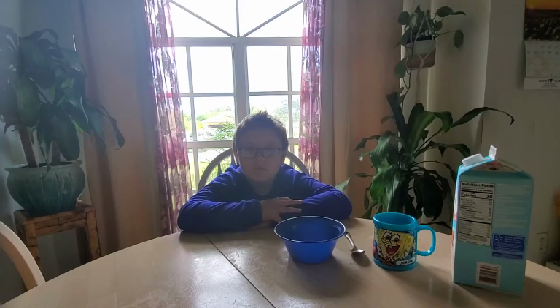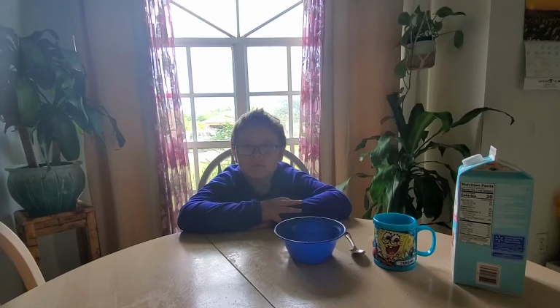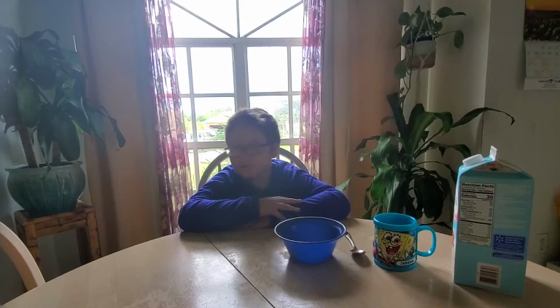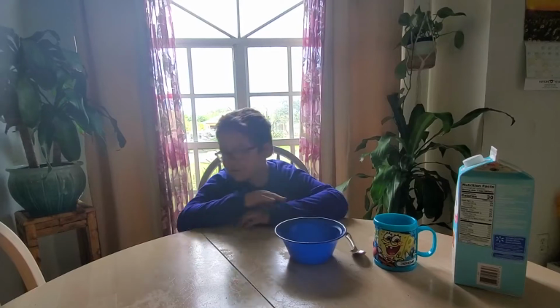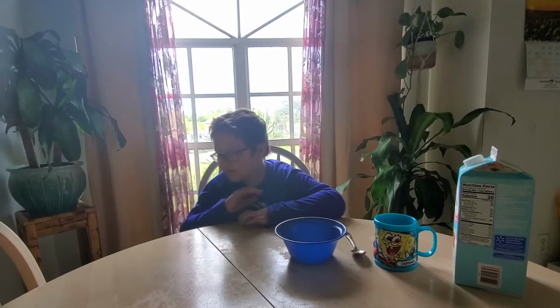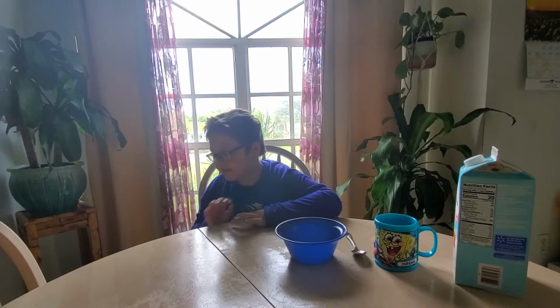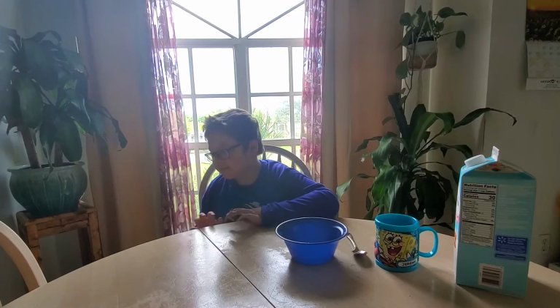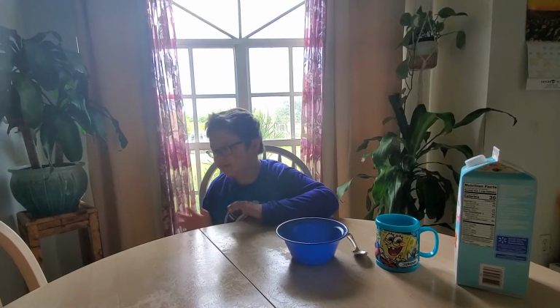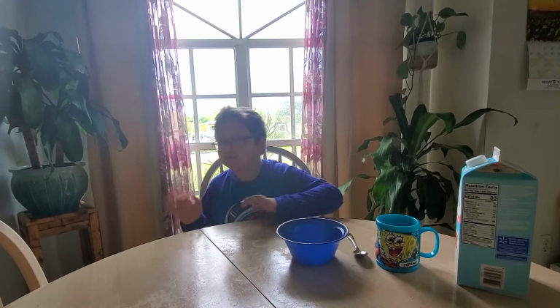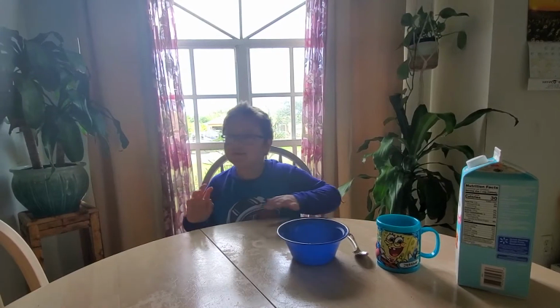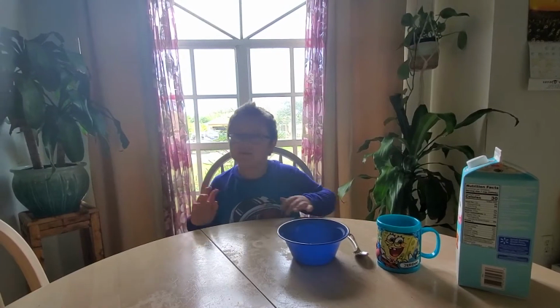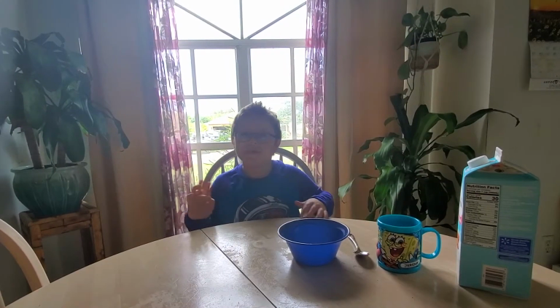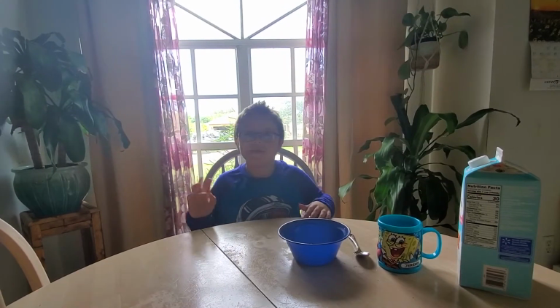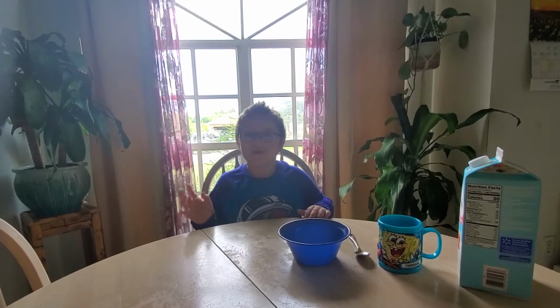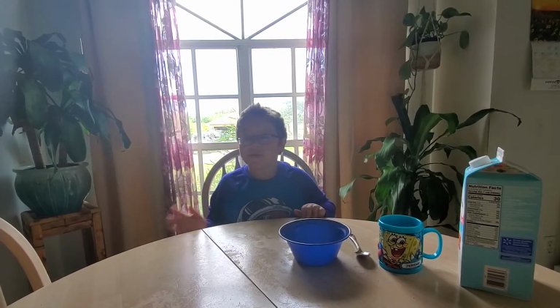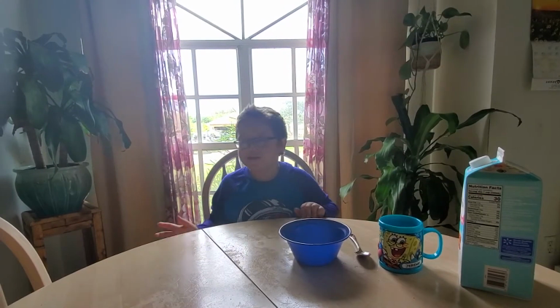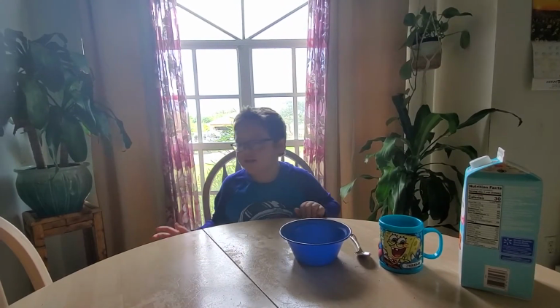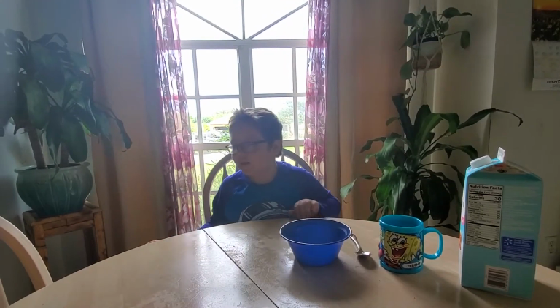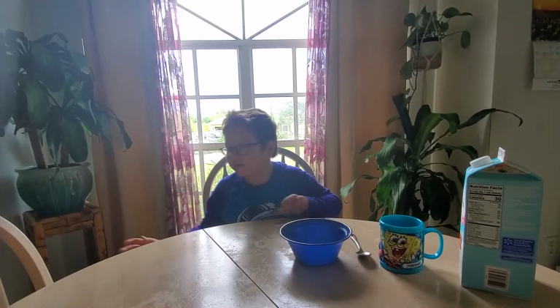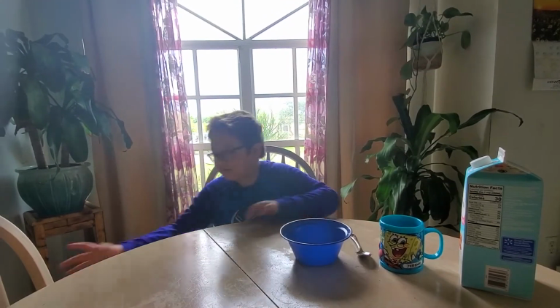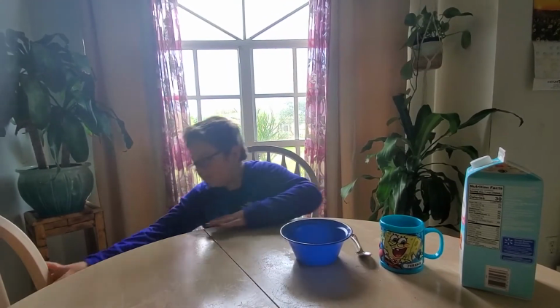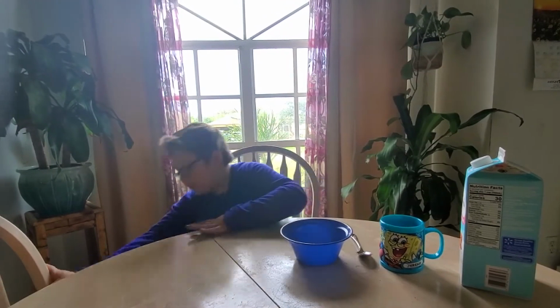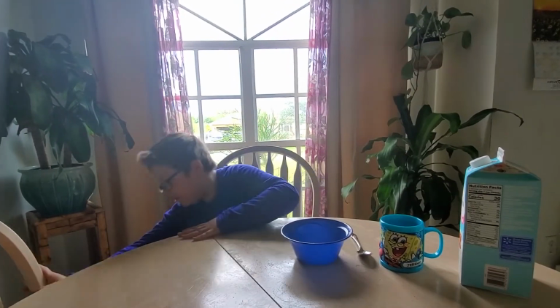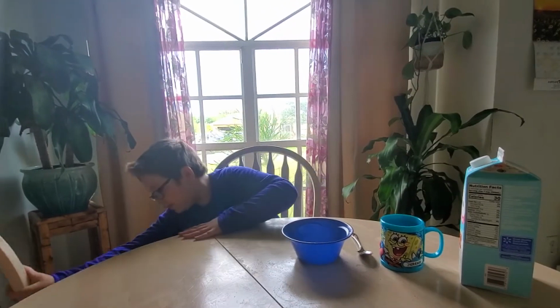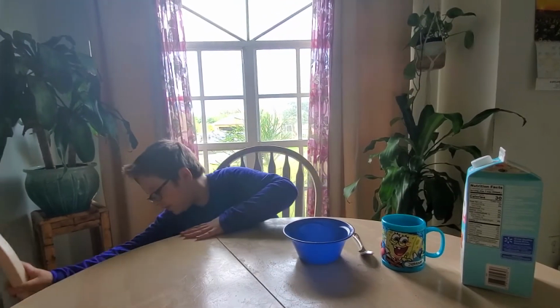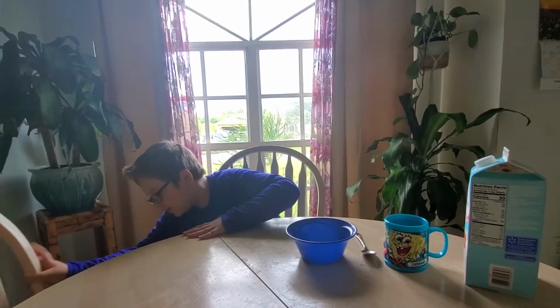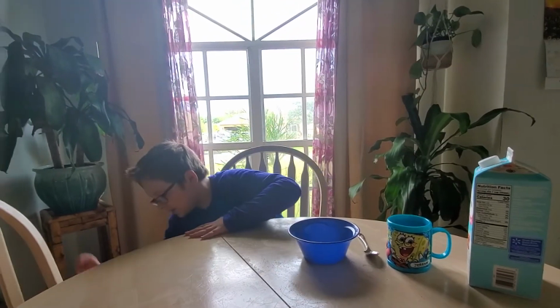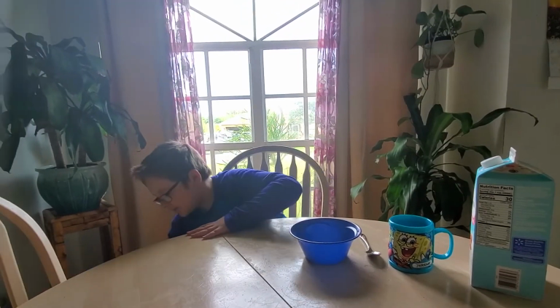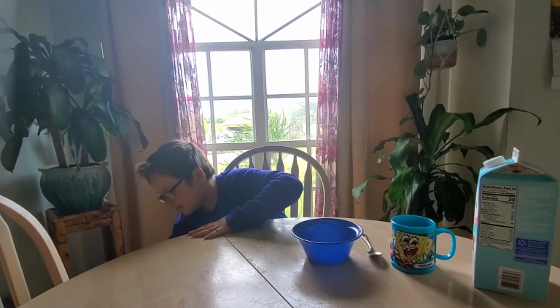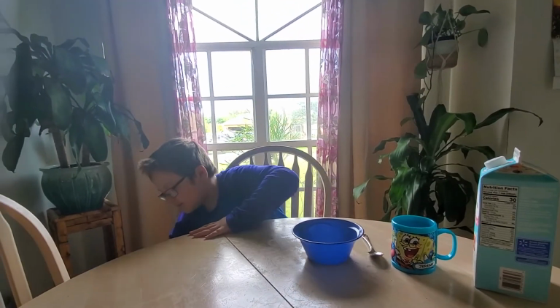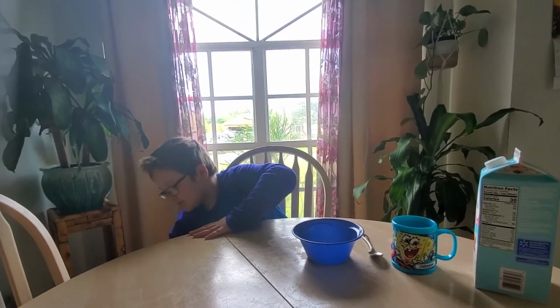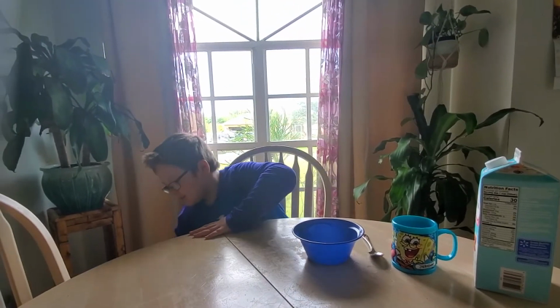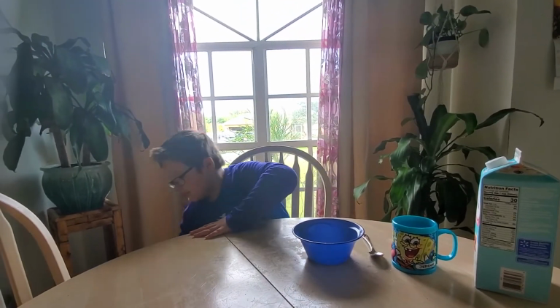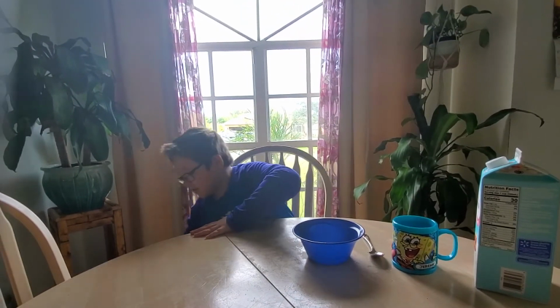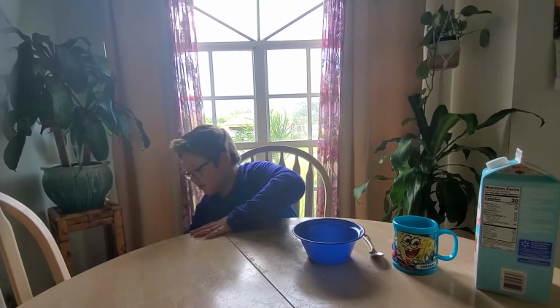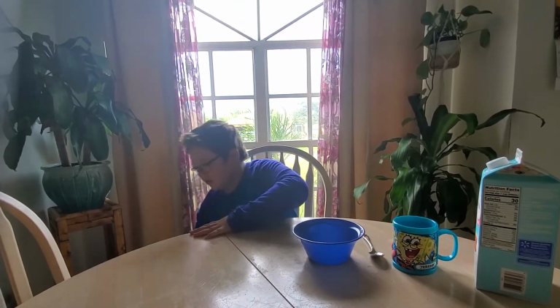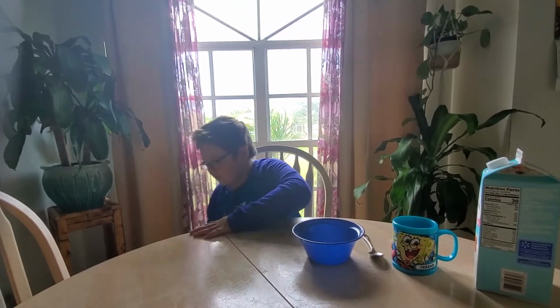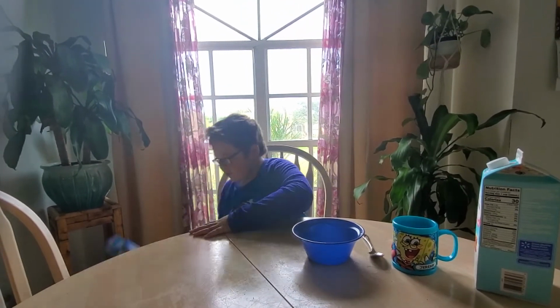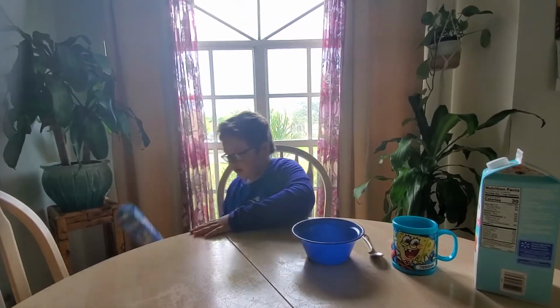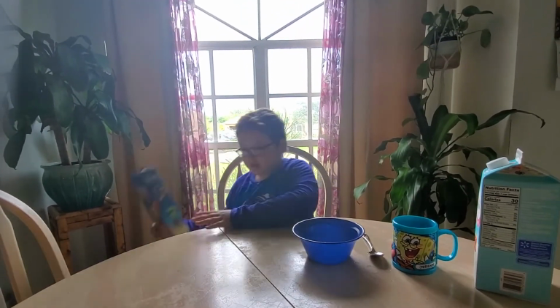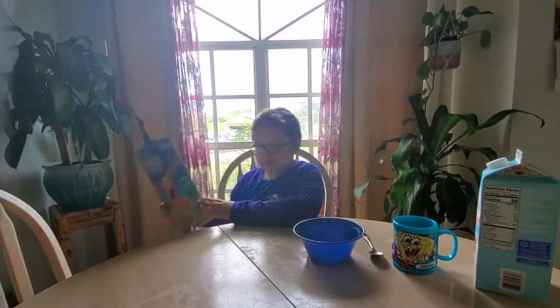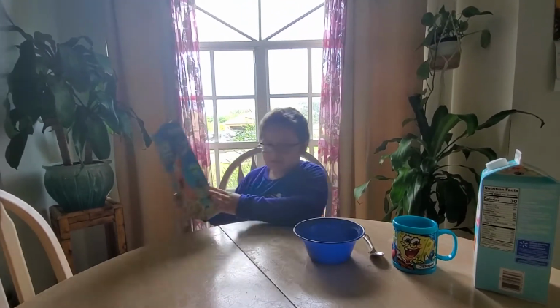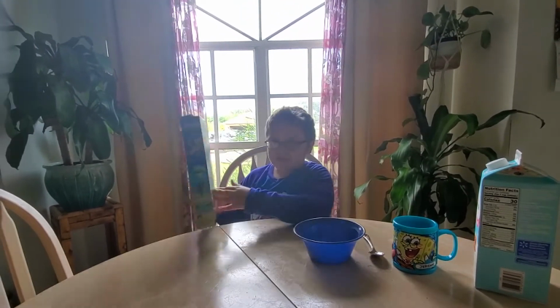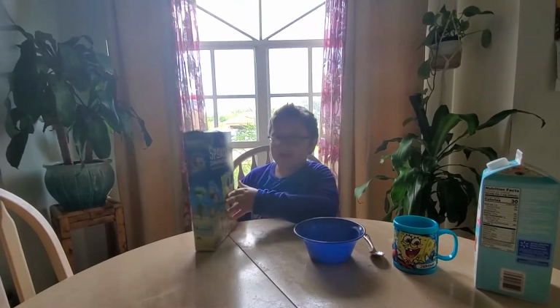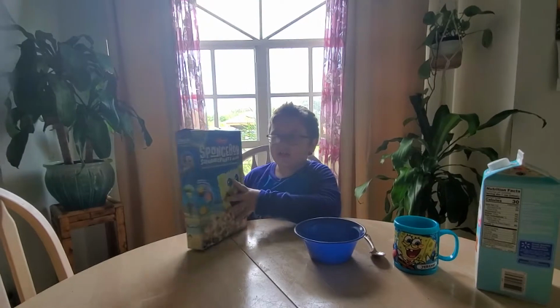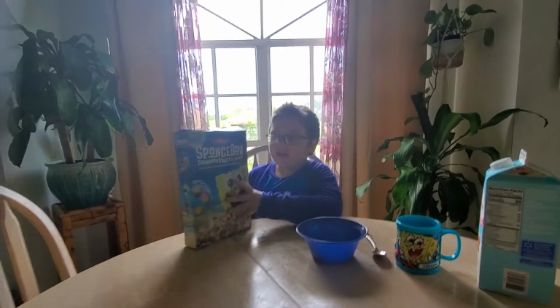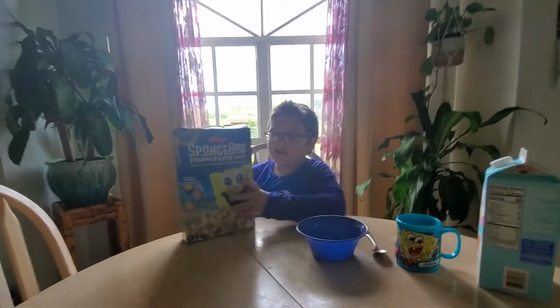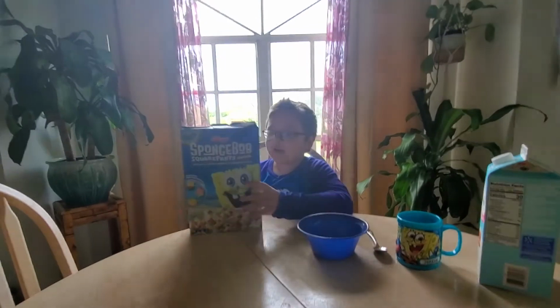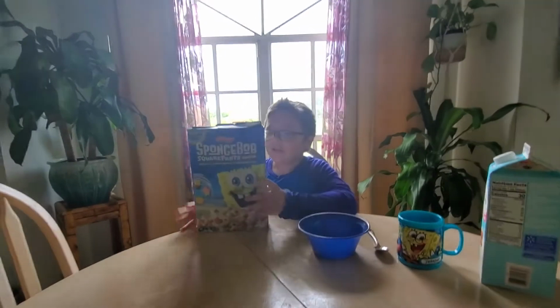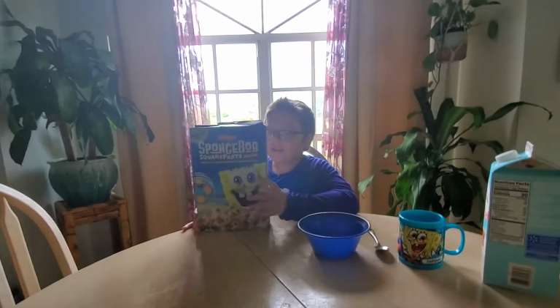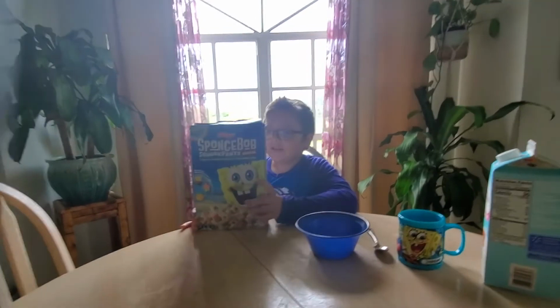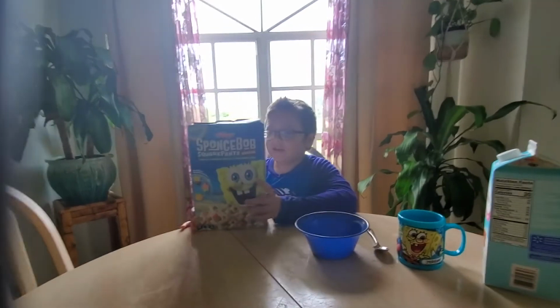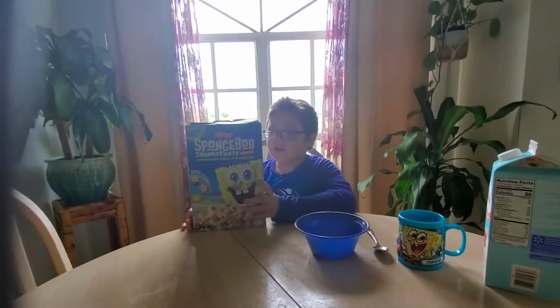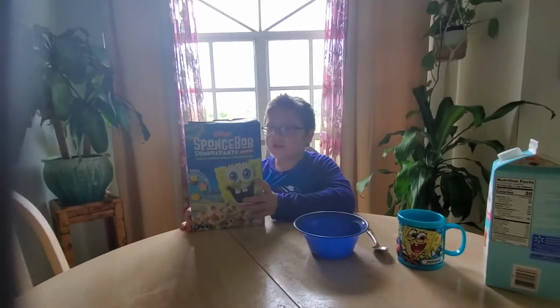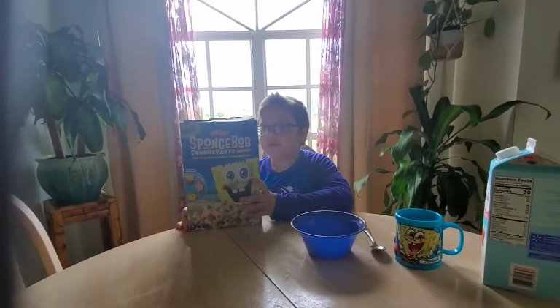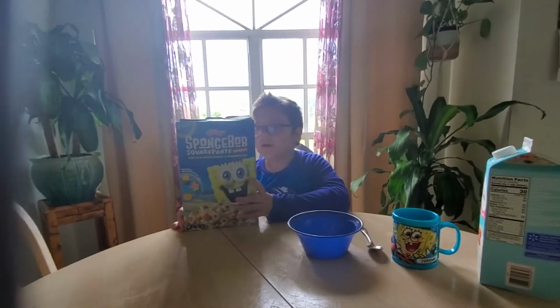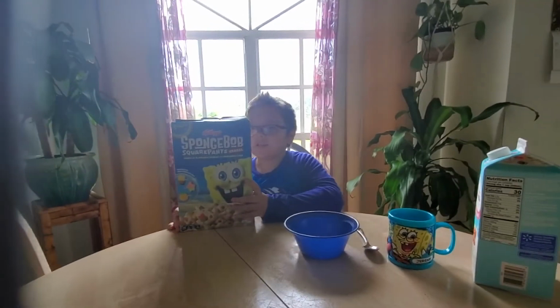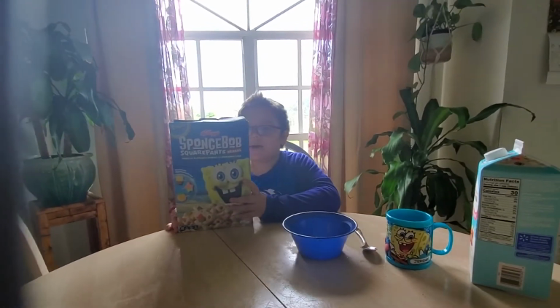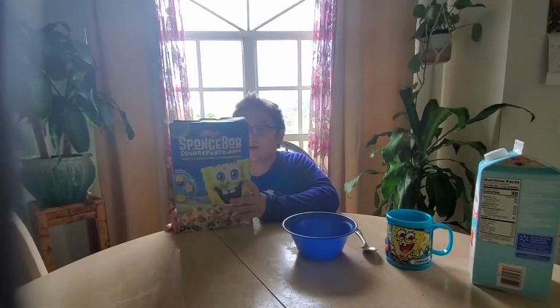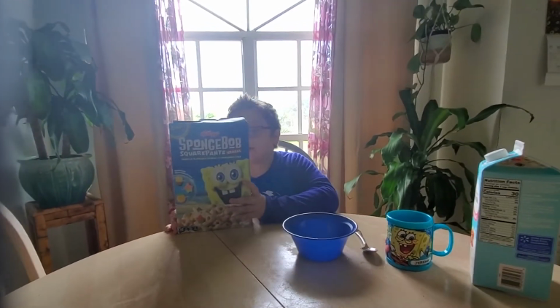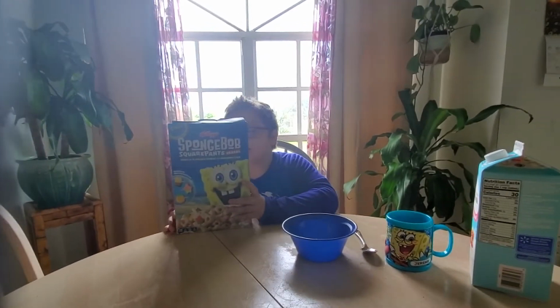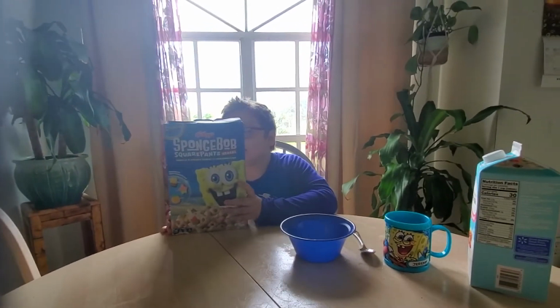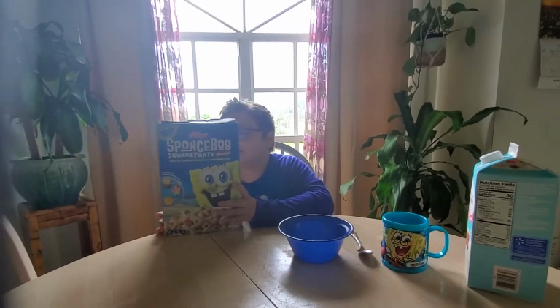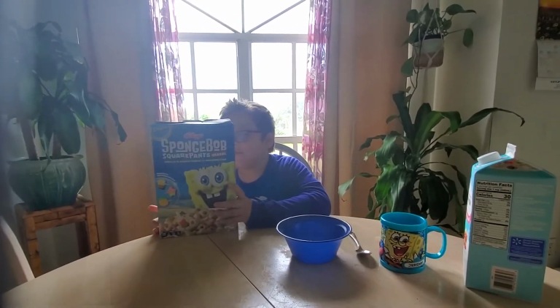Hi guys, welcome to Jumpin' Jumpin', and today I'm going to reveal this — the new SpongeBob cereal.